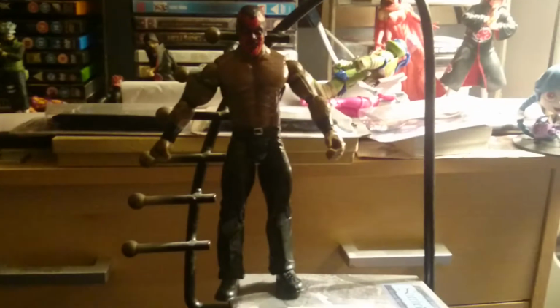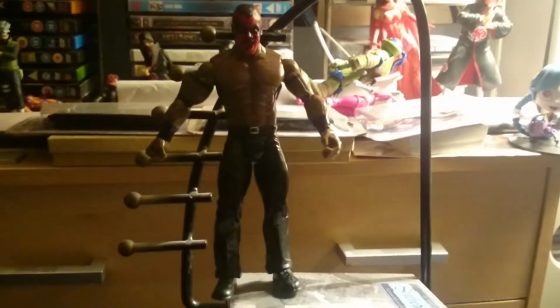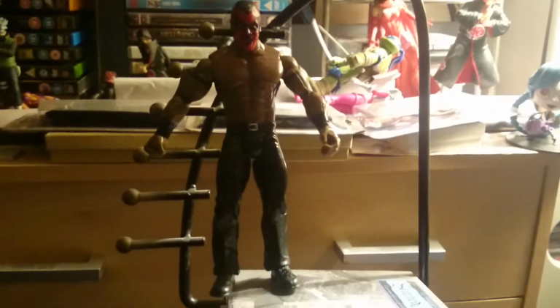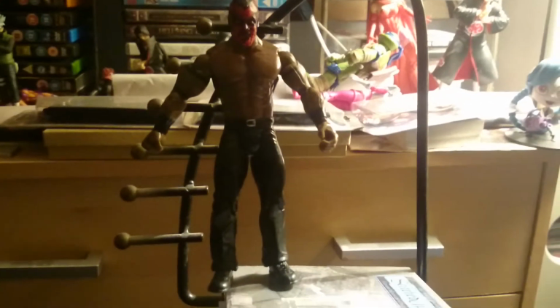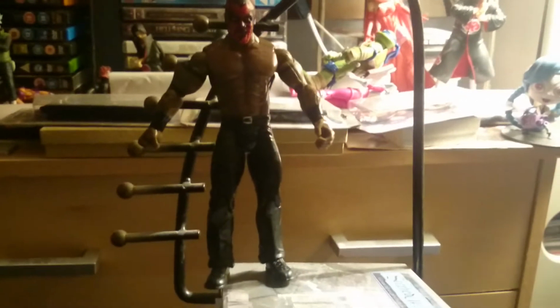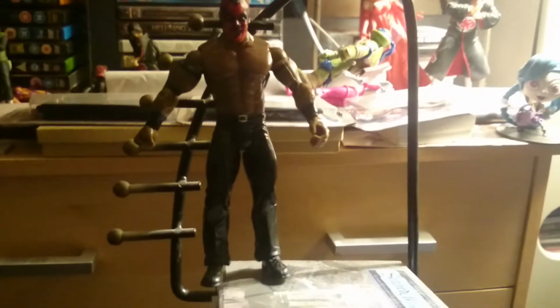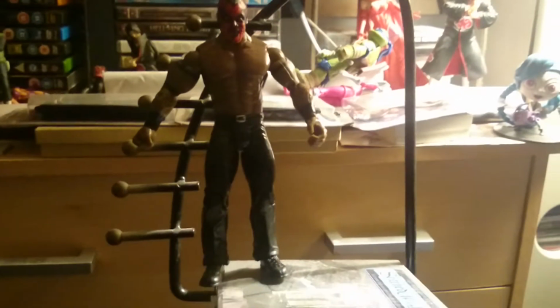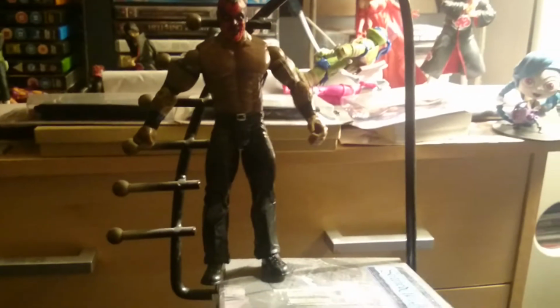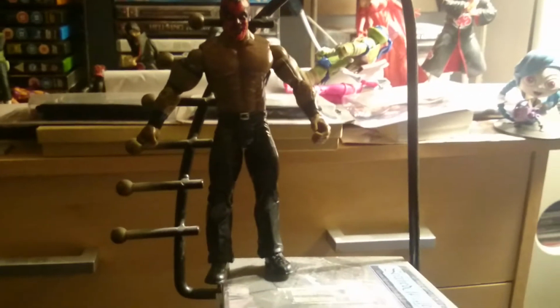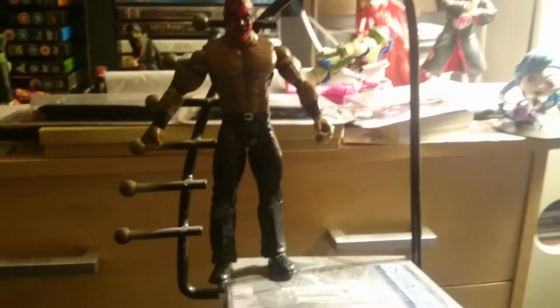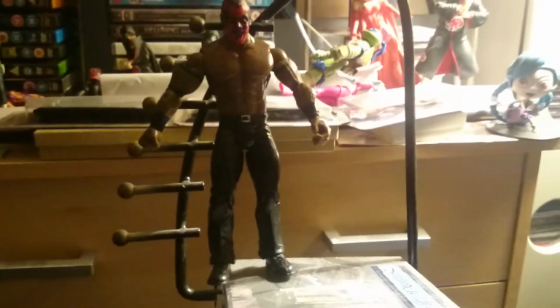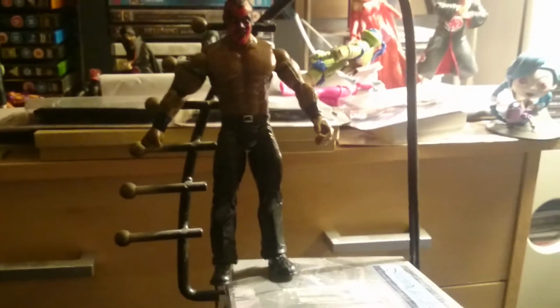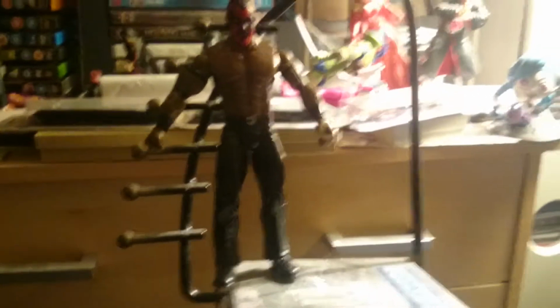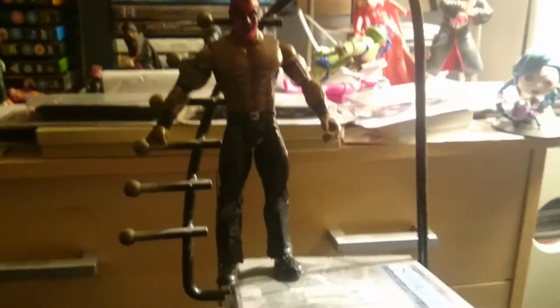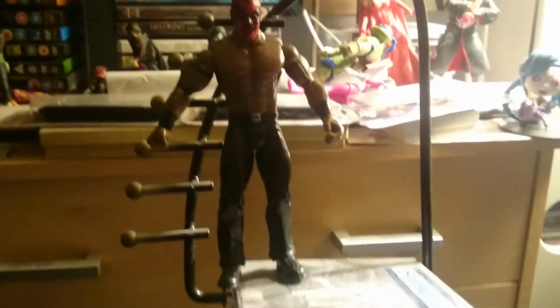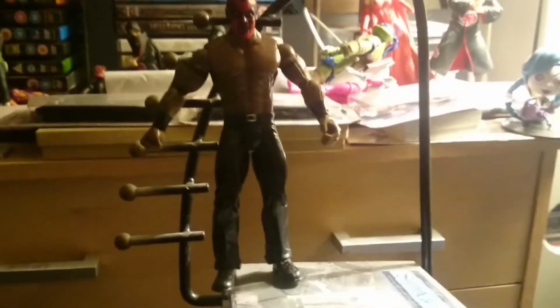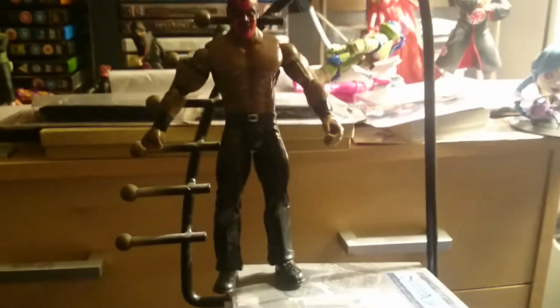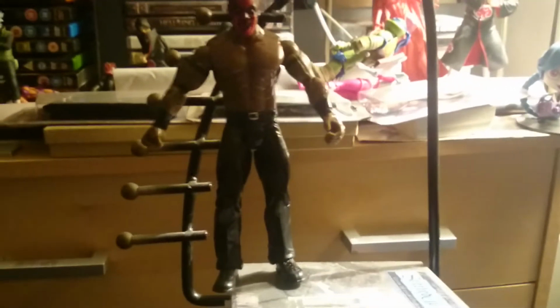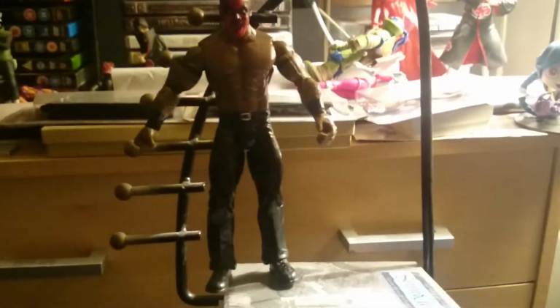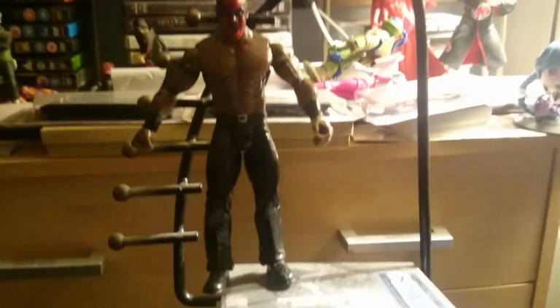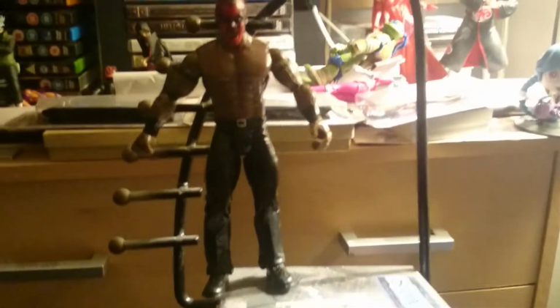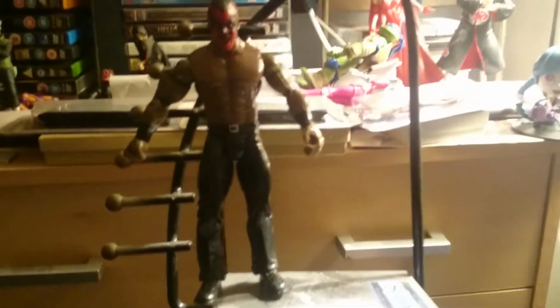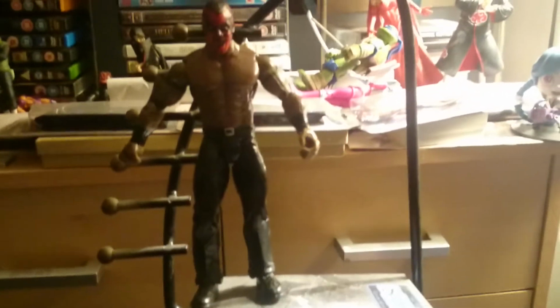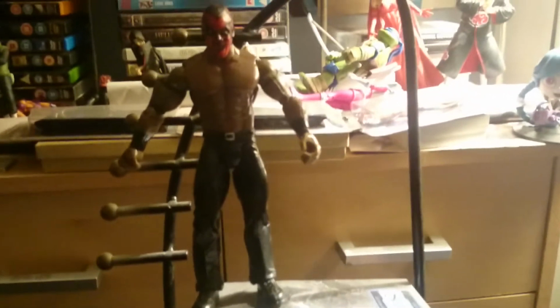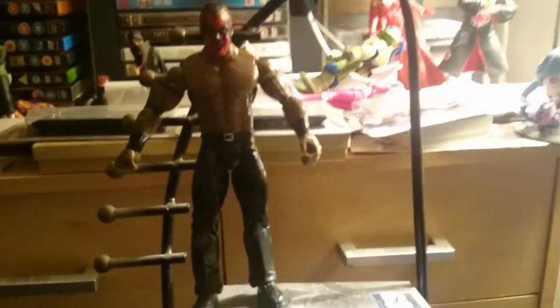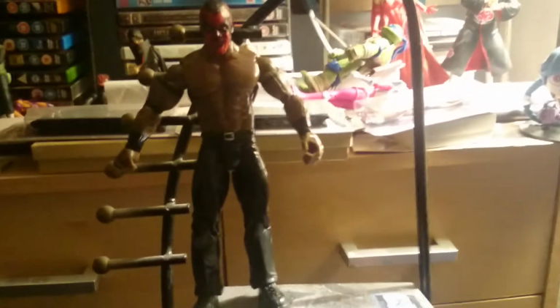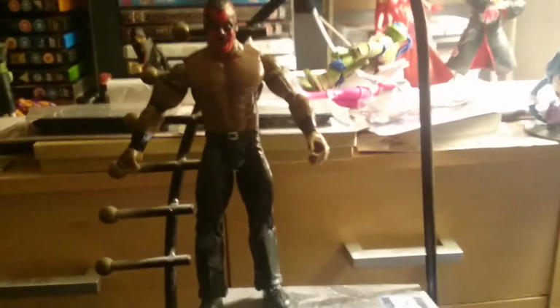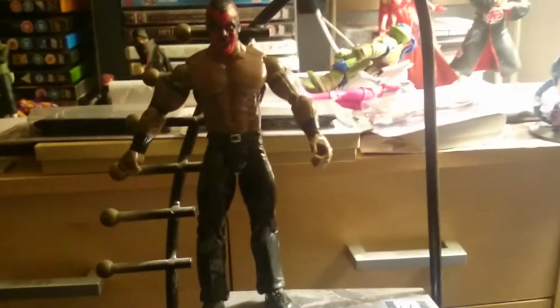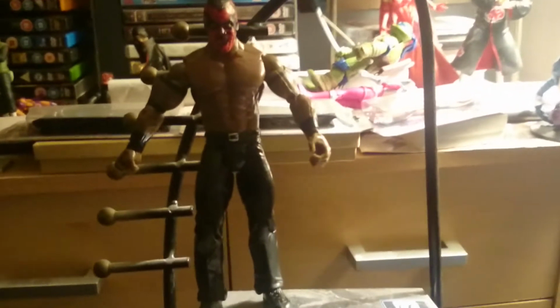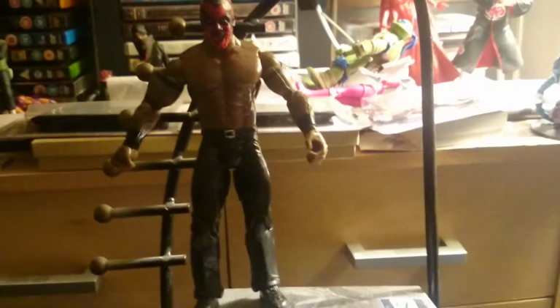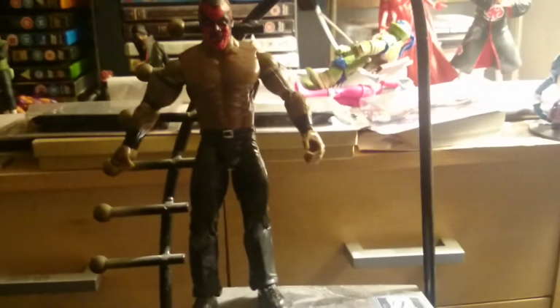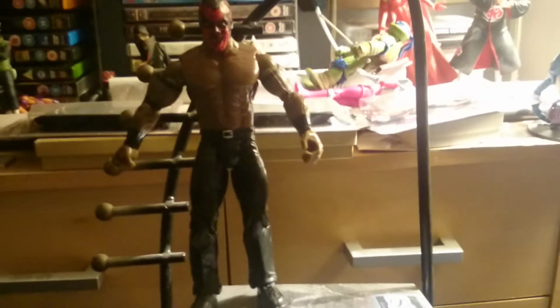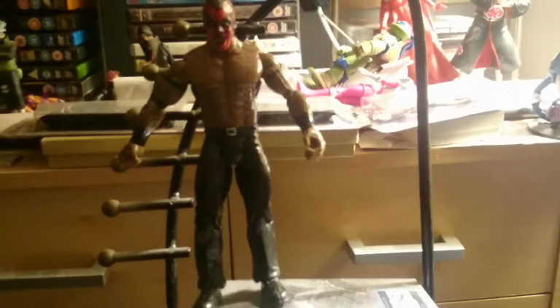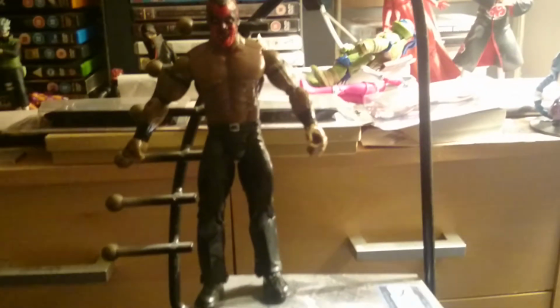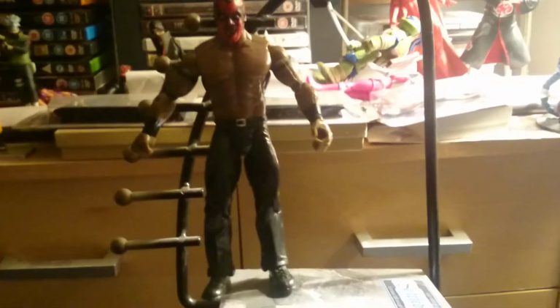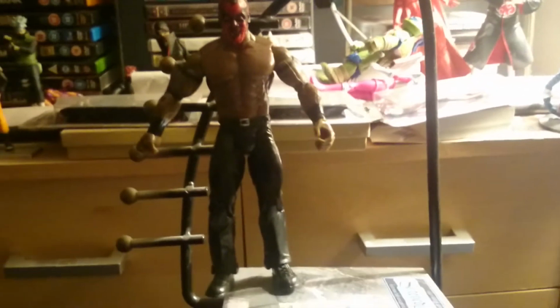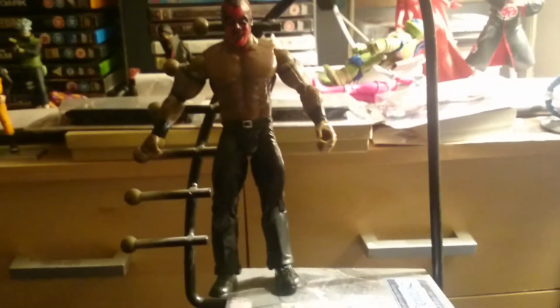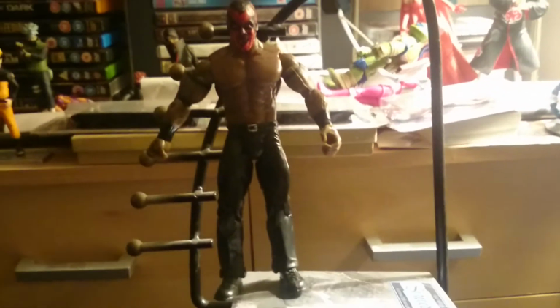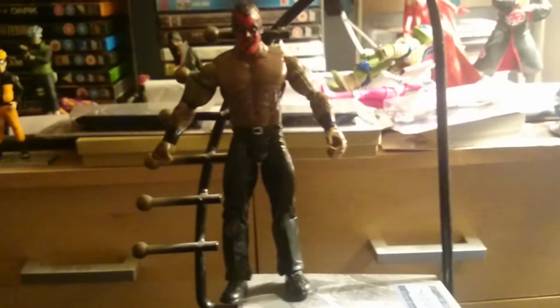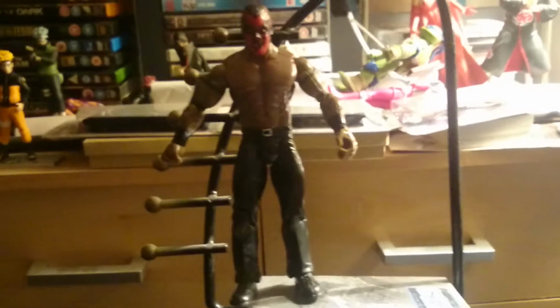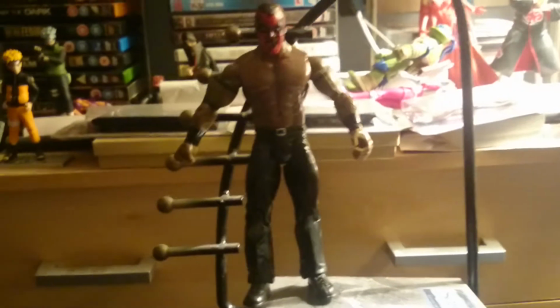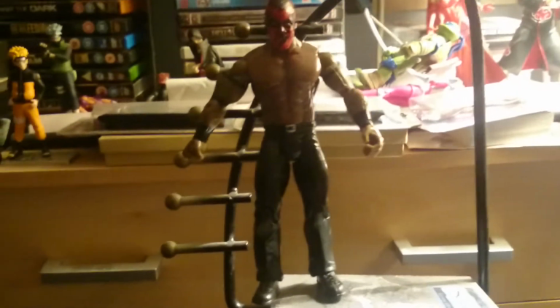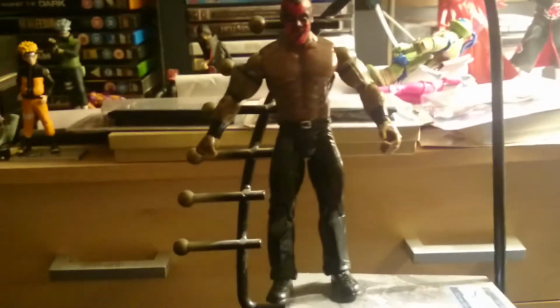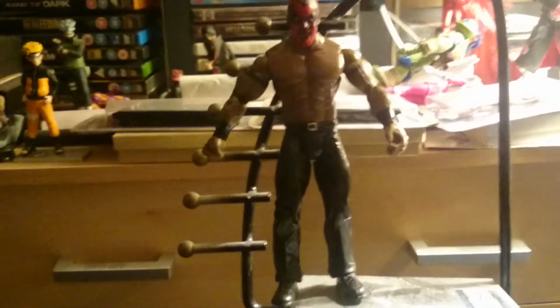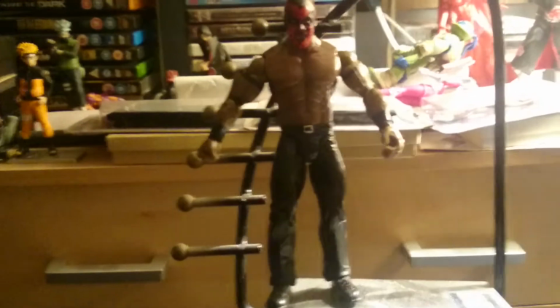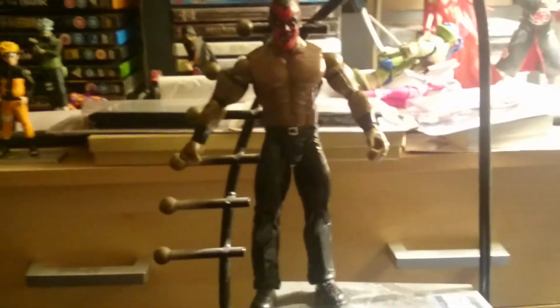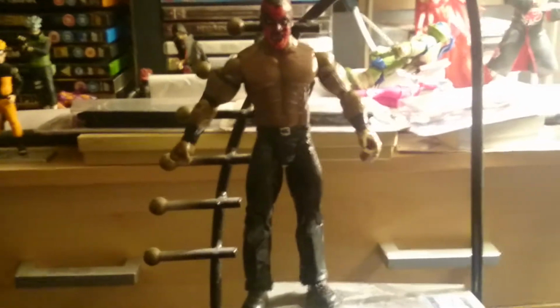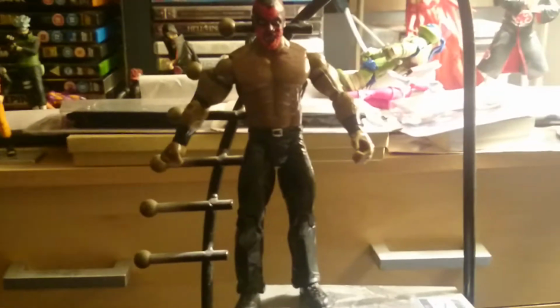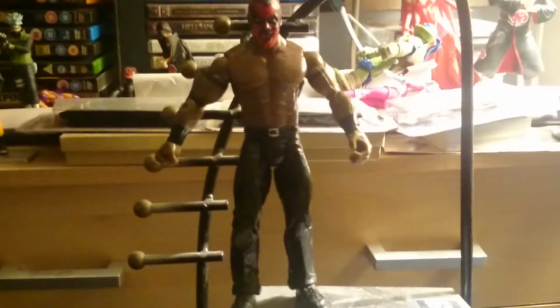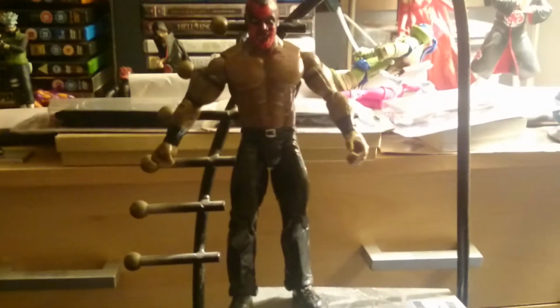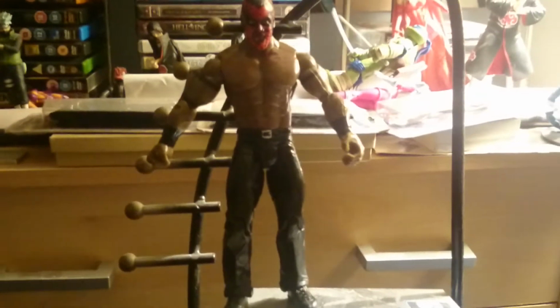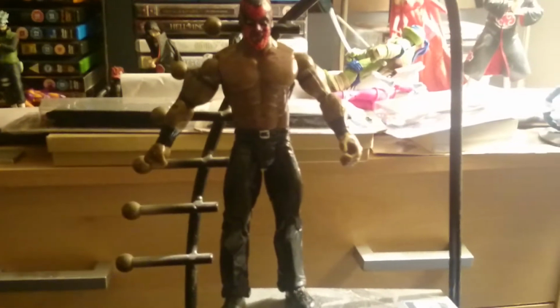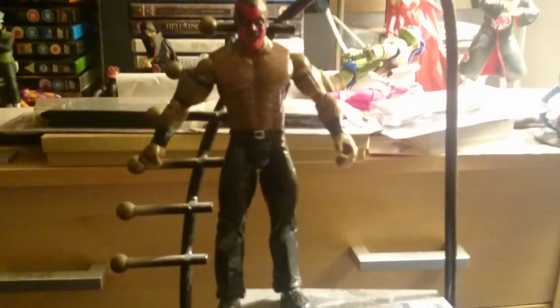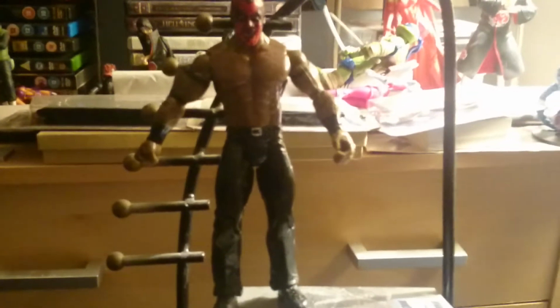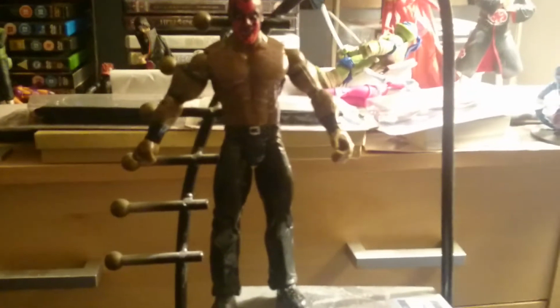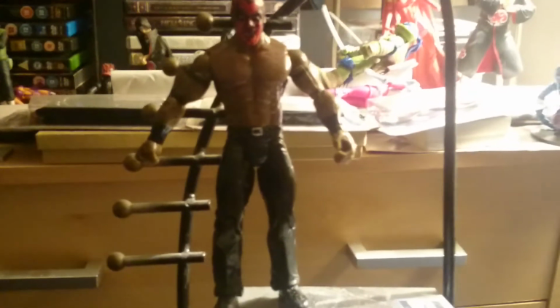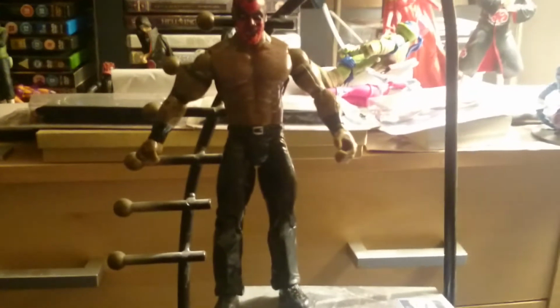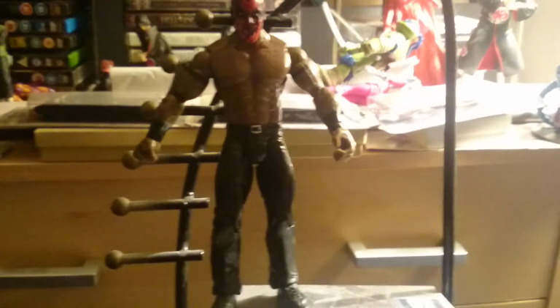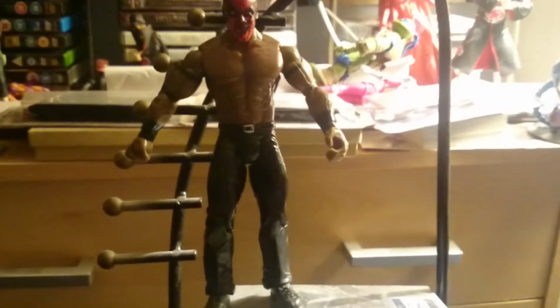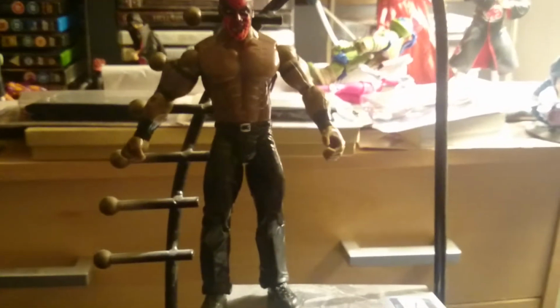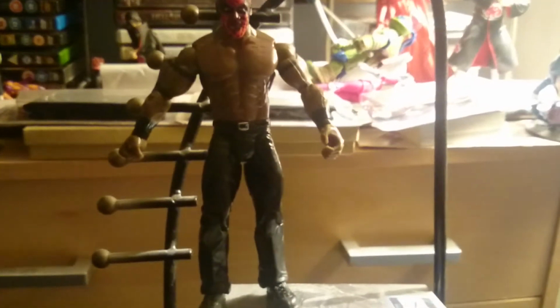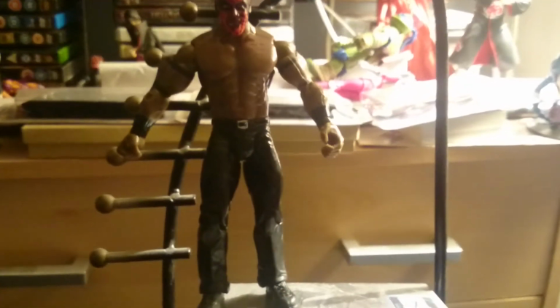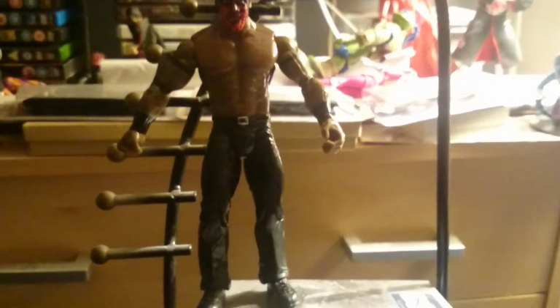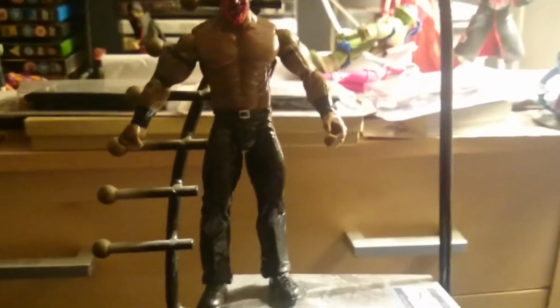Hello everyone, this is the toy review of Yugo here. Today I'm doing the toy review on Darabii Boogeyman.